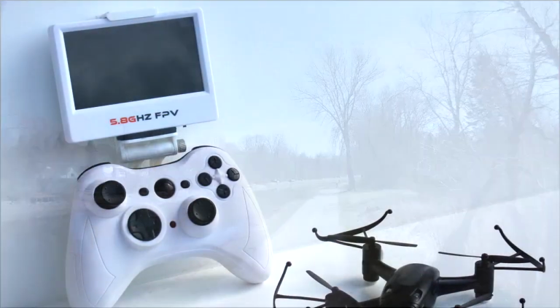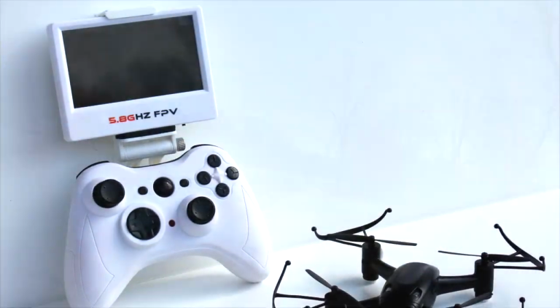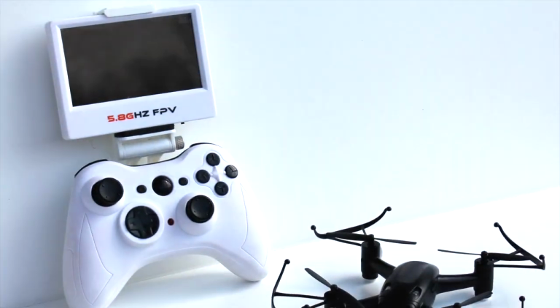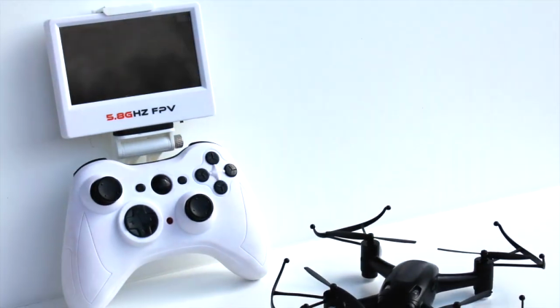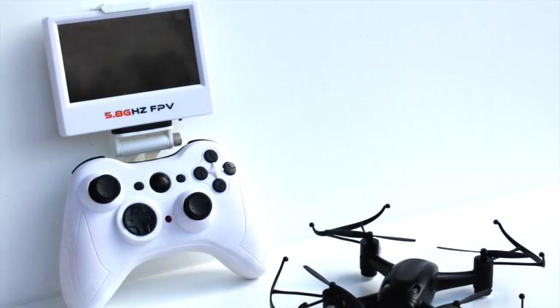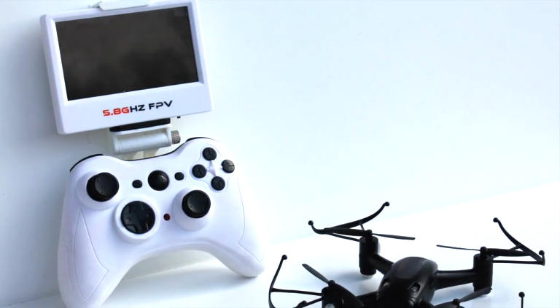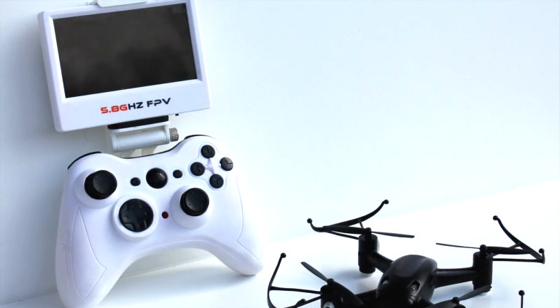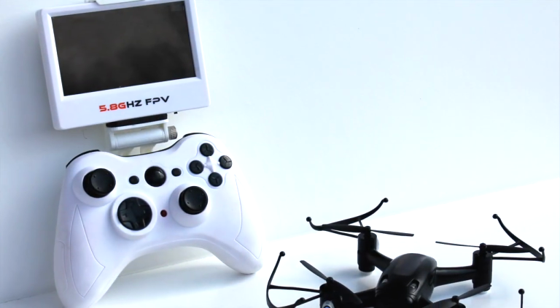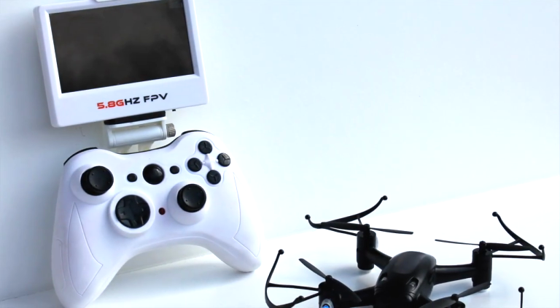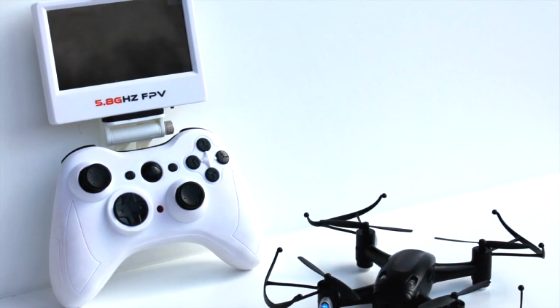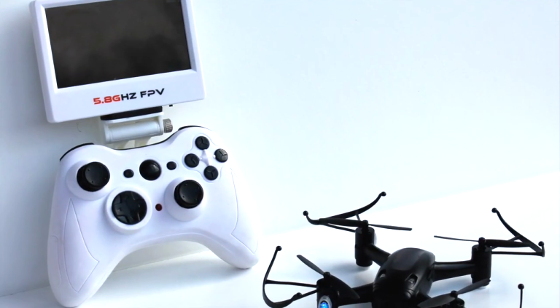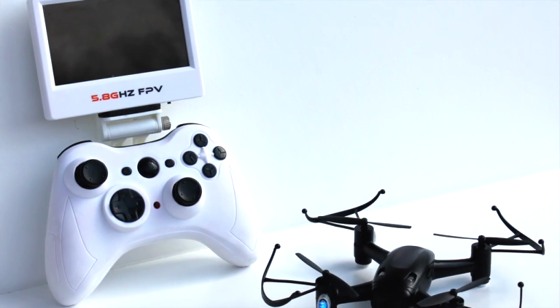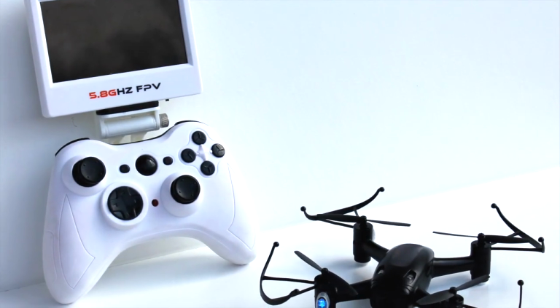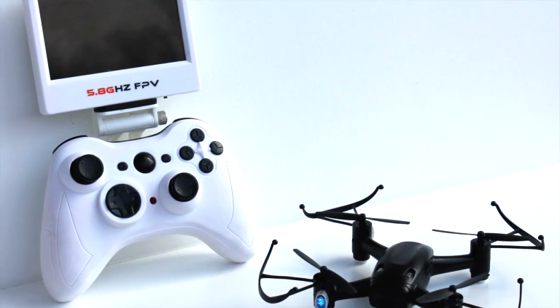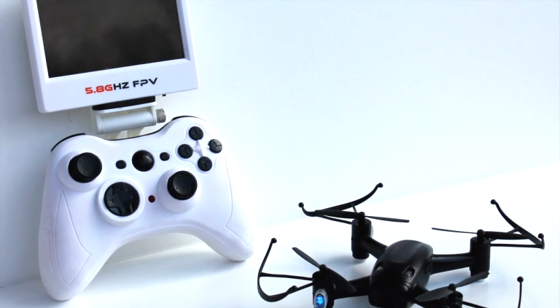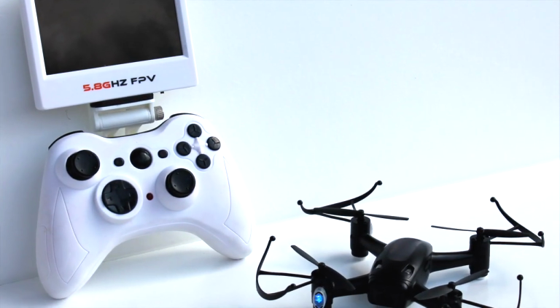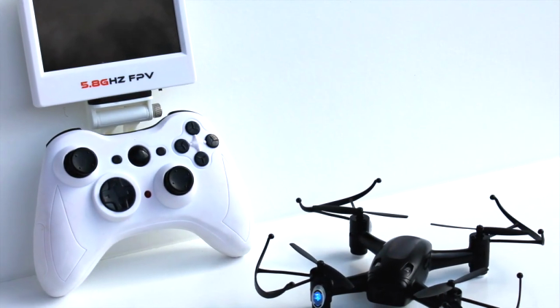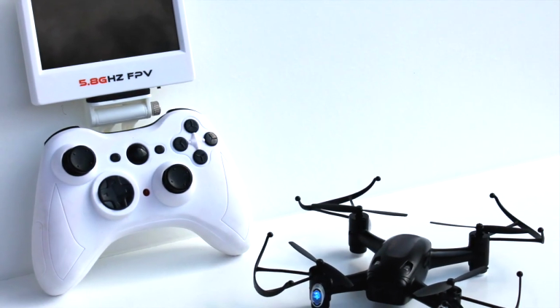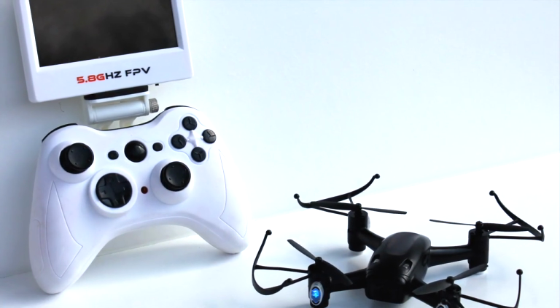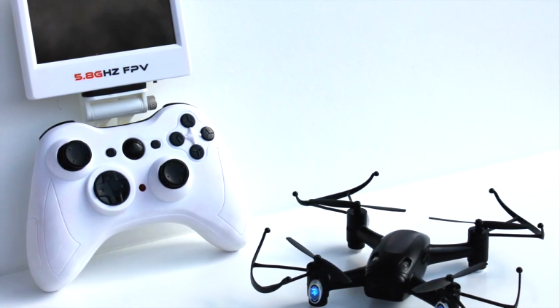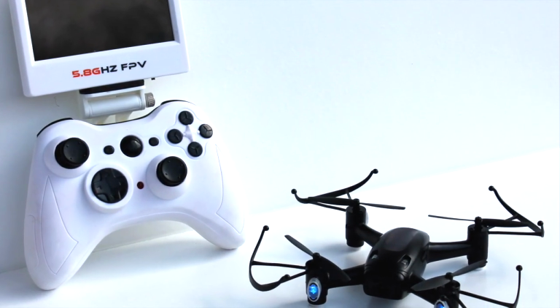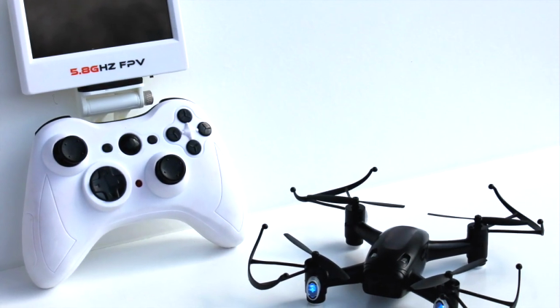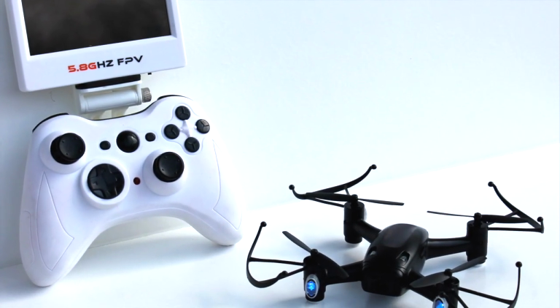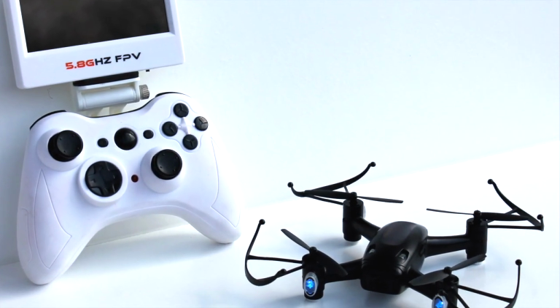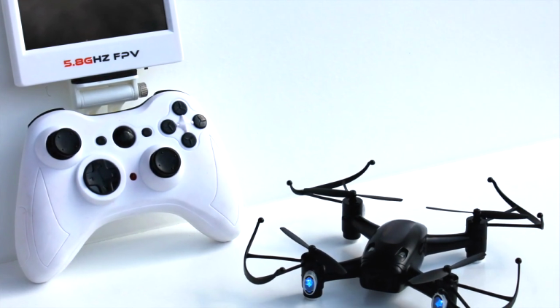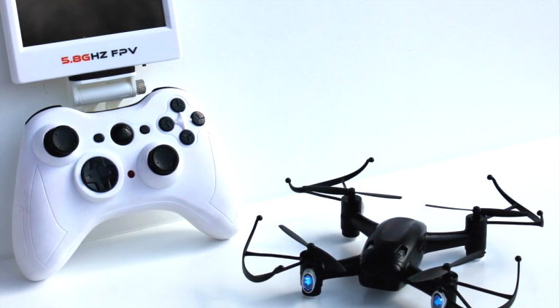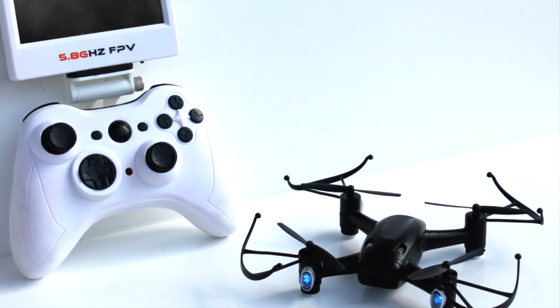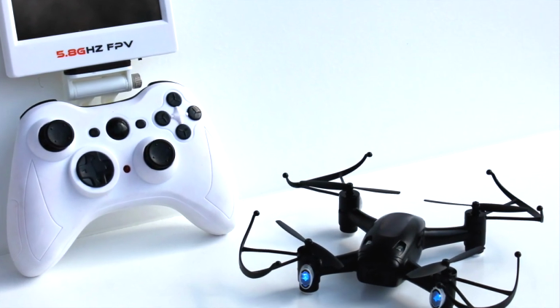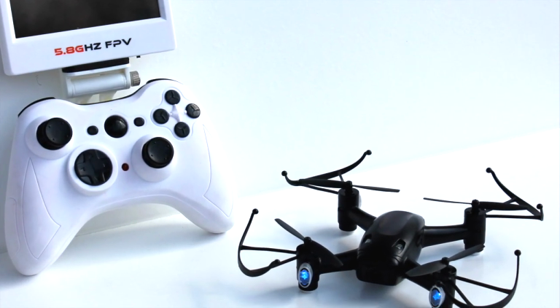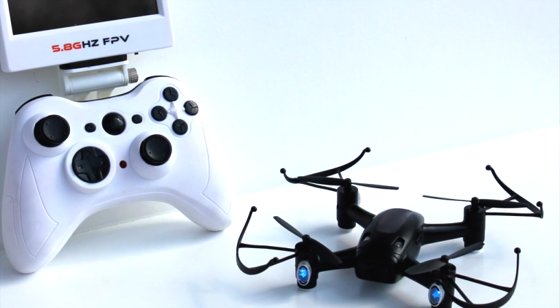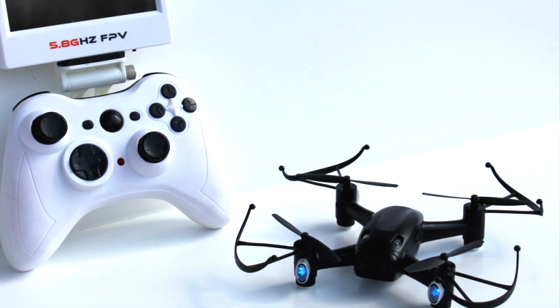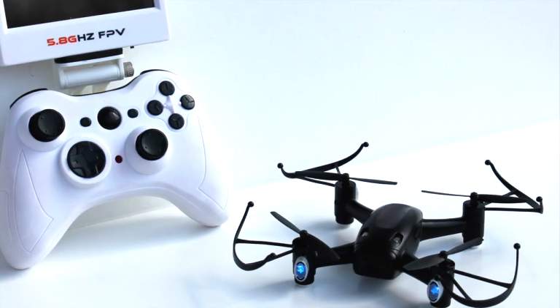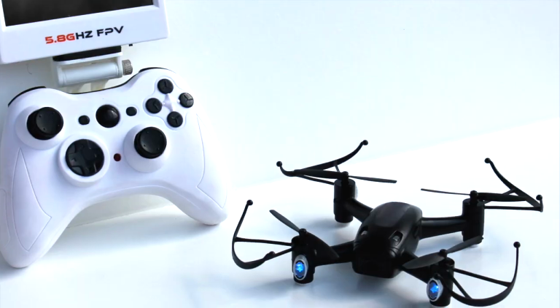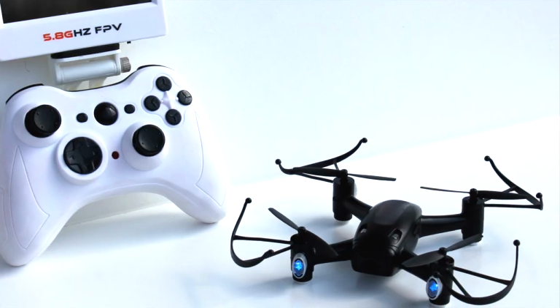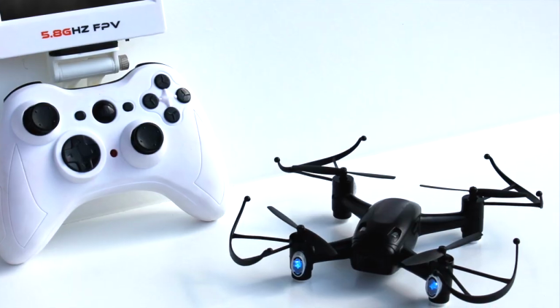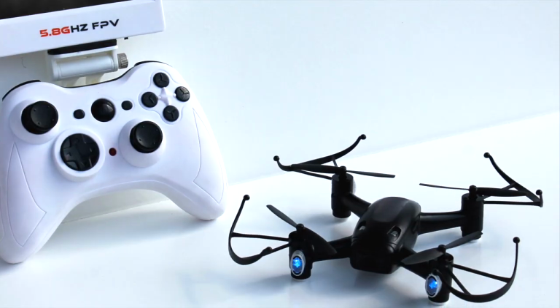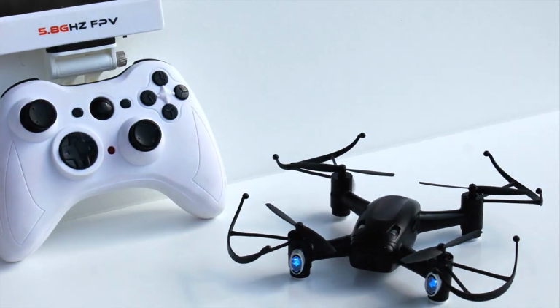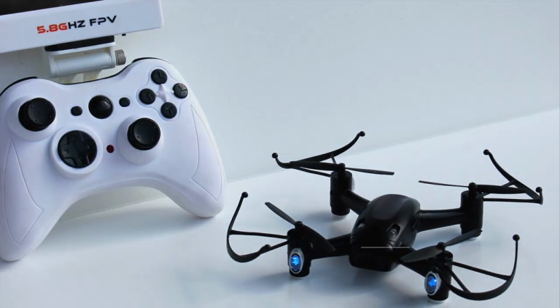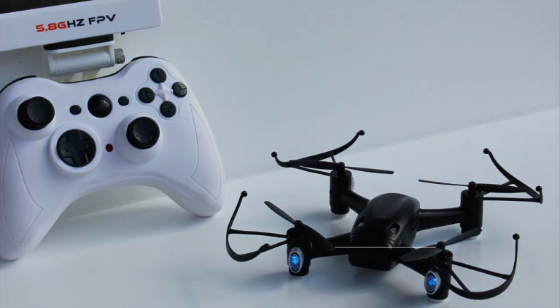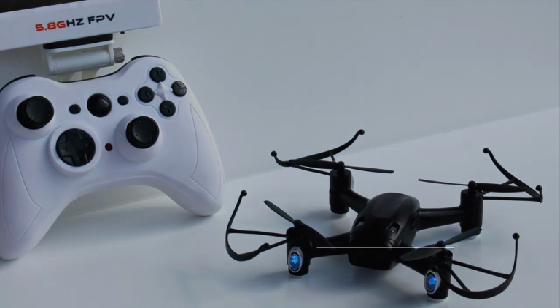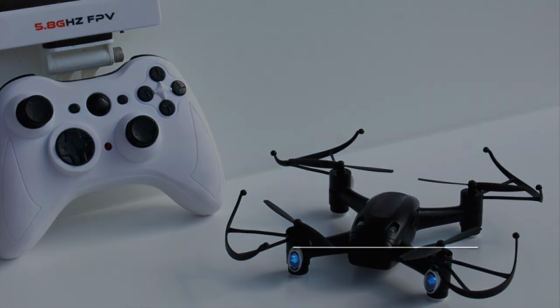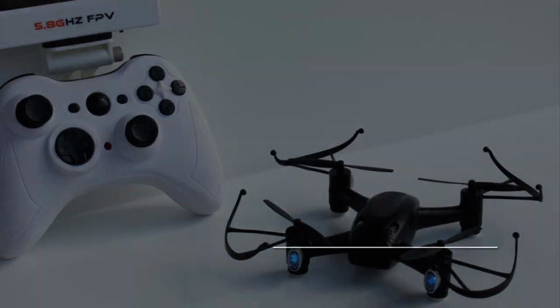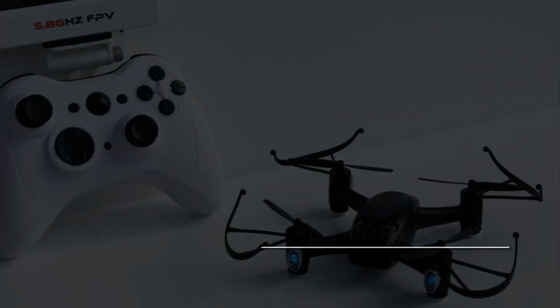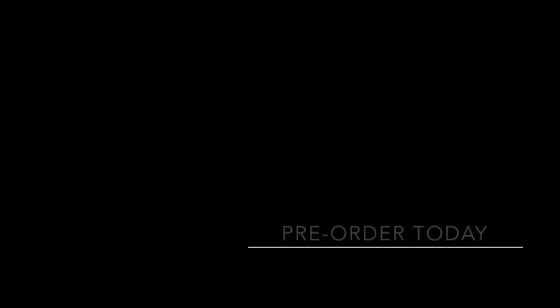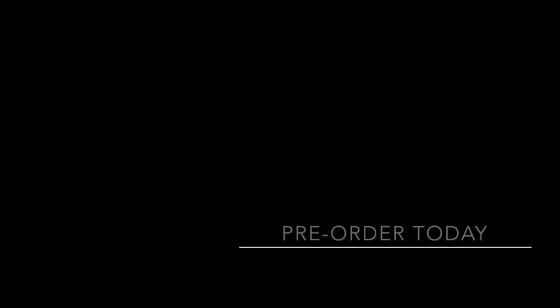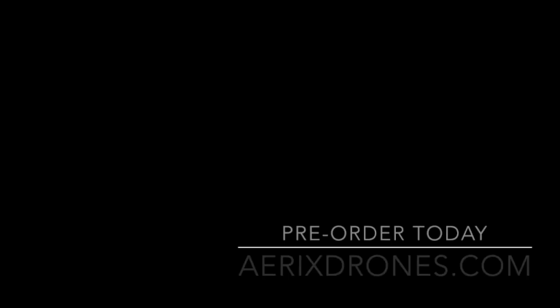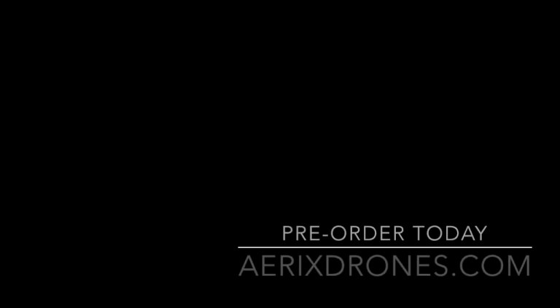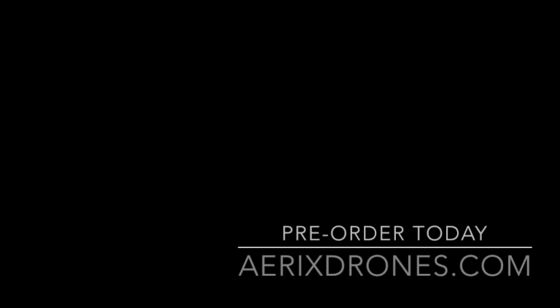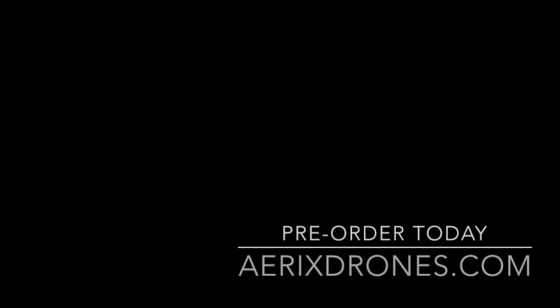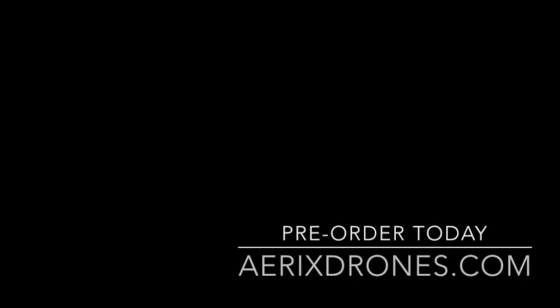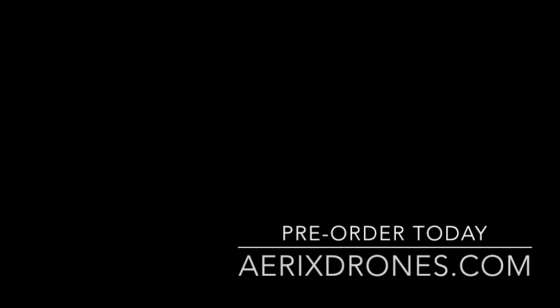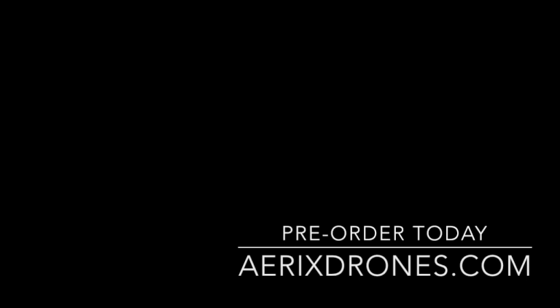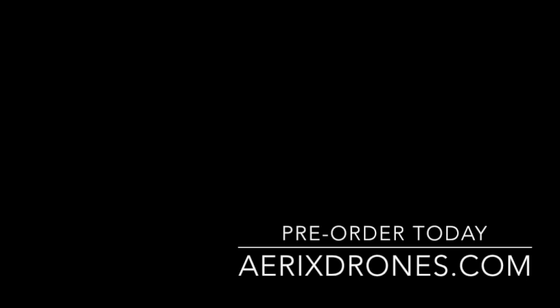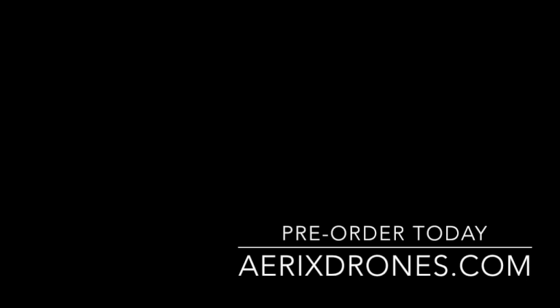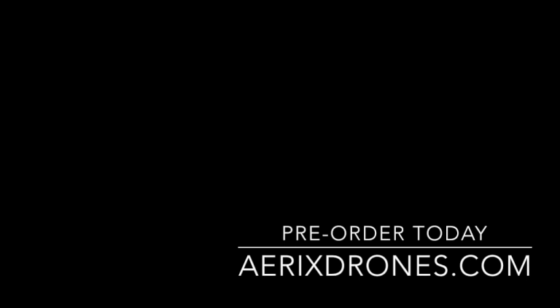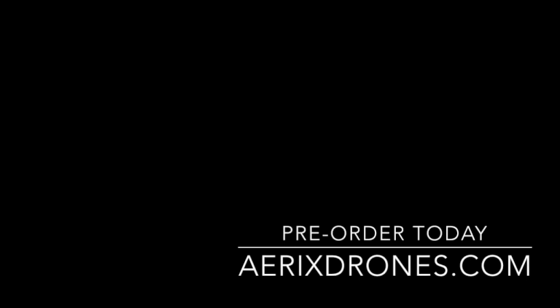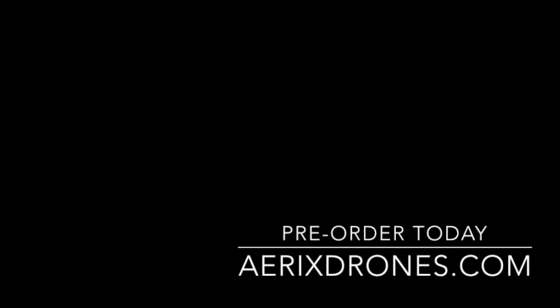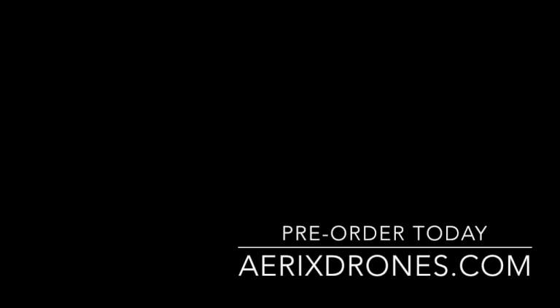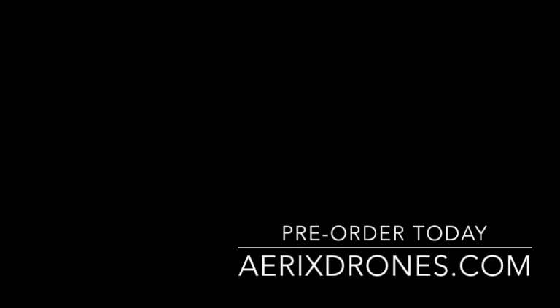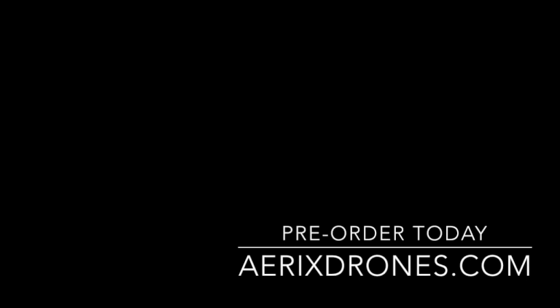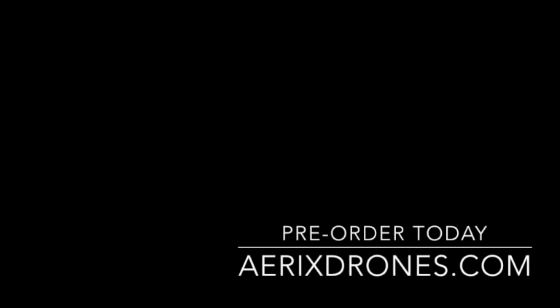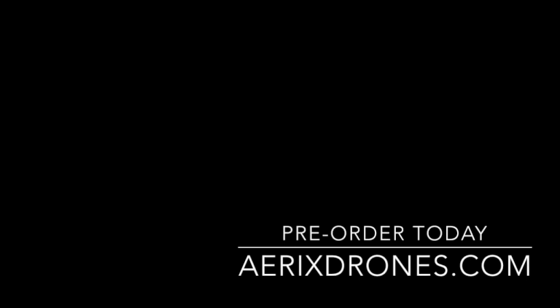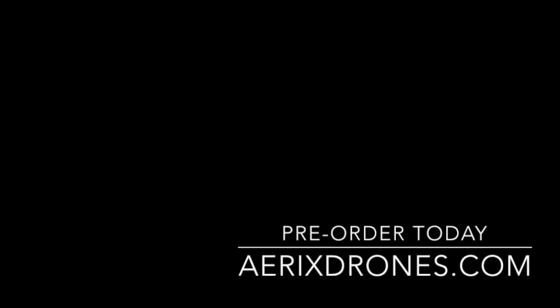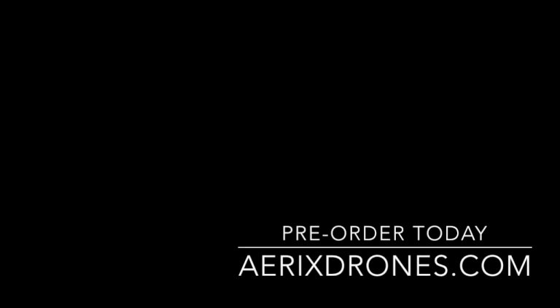The all-new BlackTalon is available for pre-order exclusively at ericsdrones.com with an estimated ship date of July 2016.